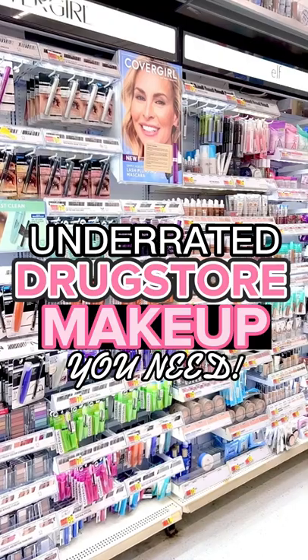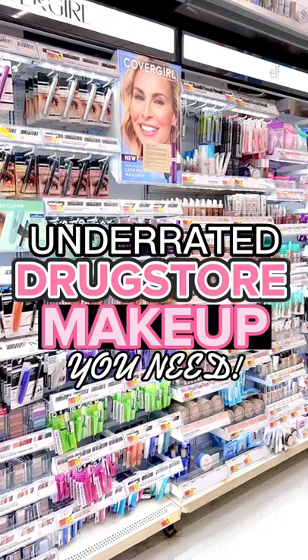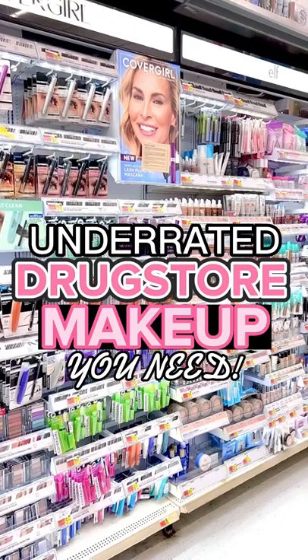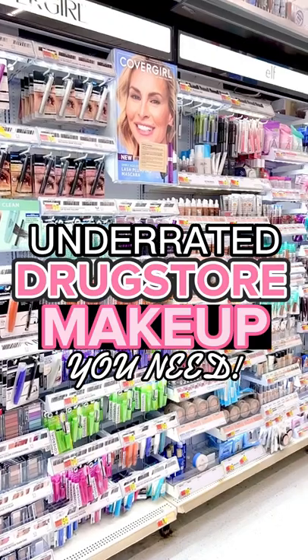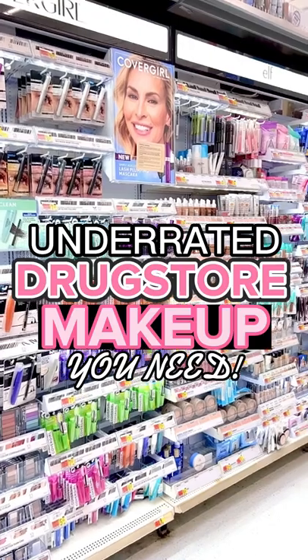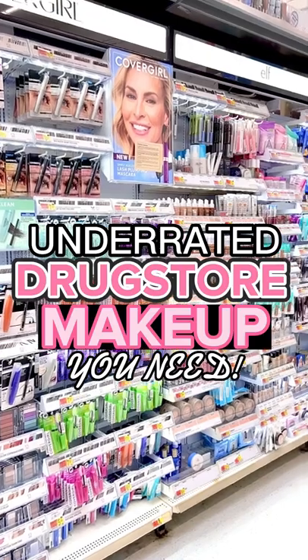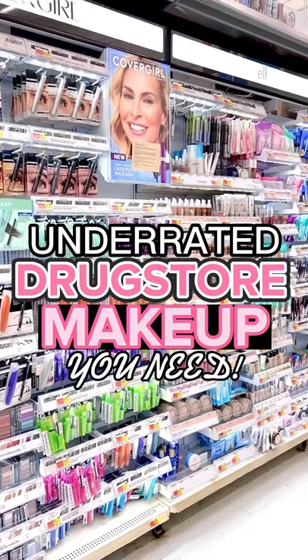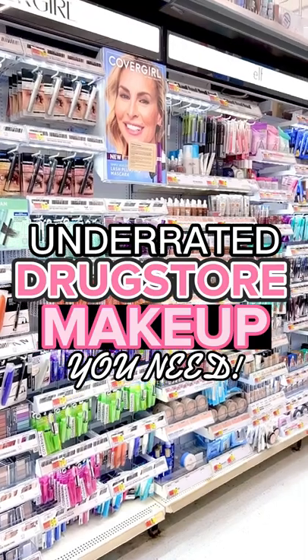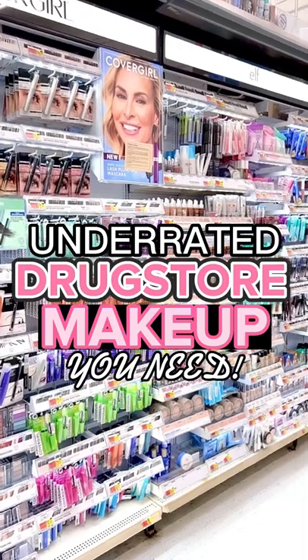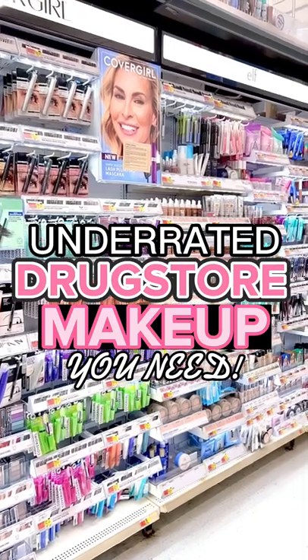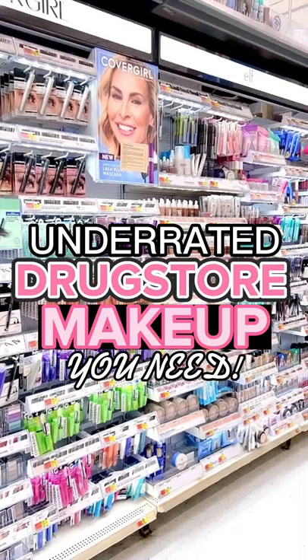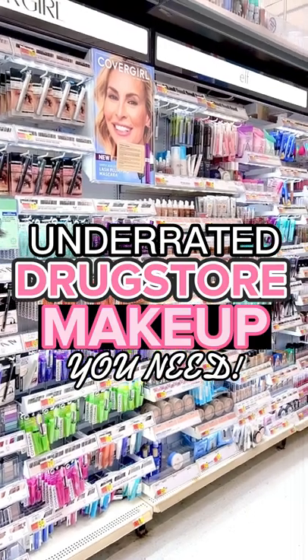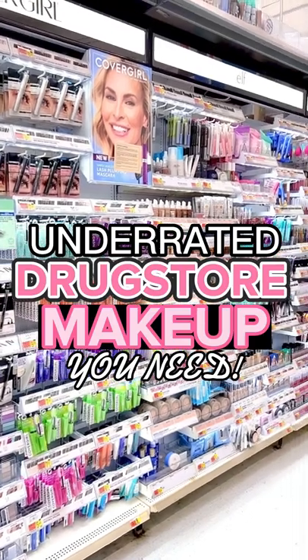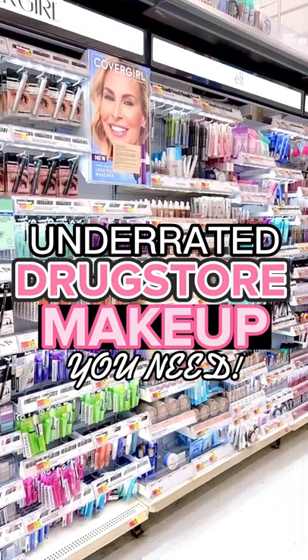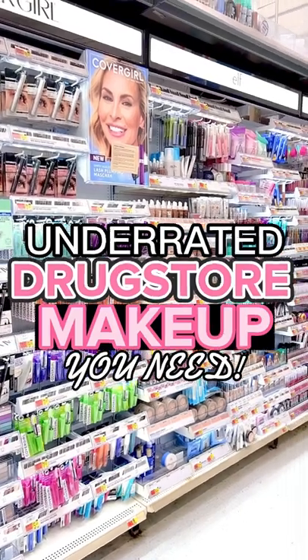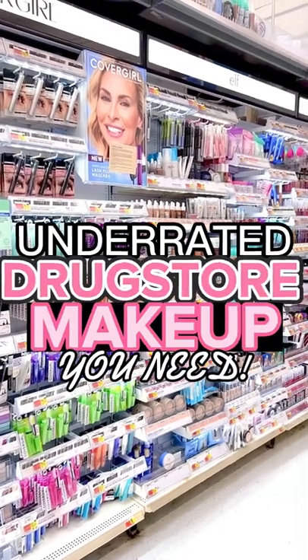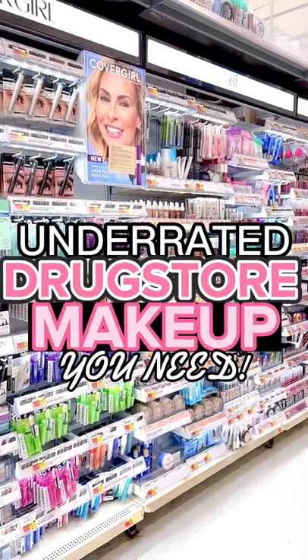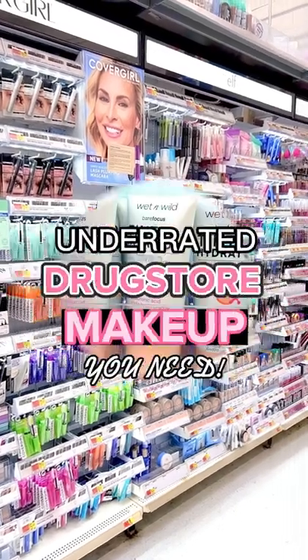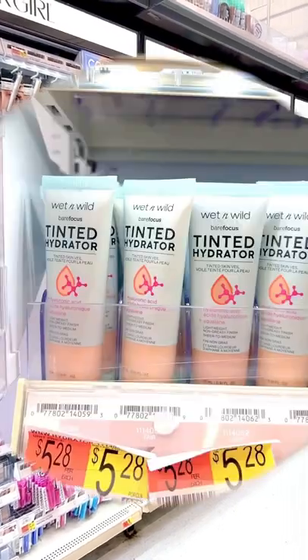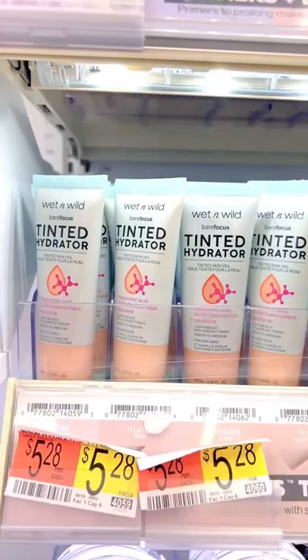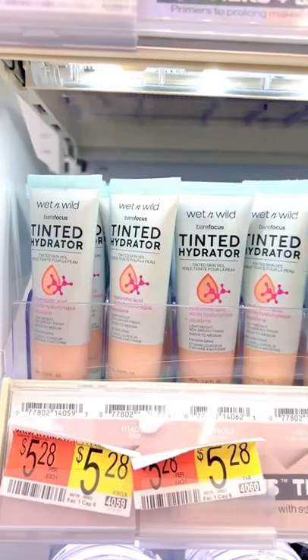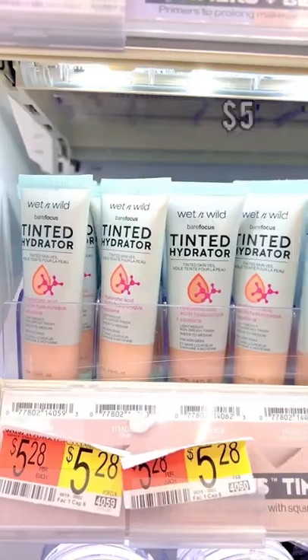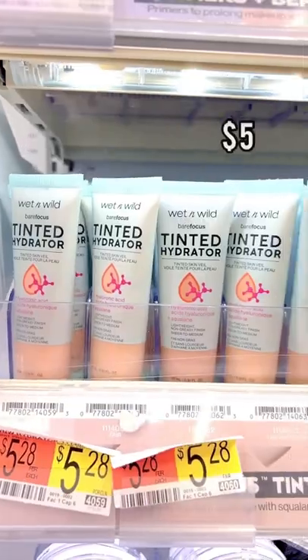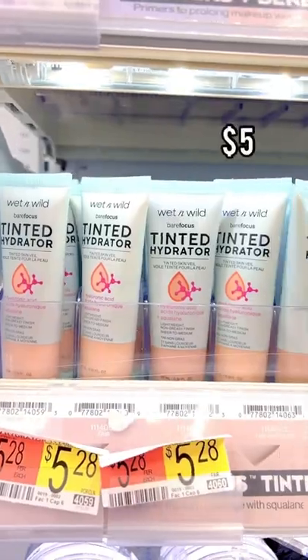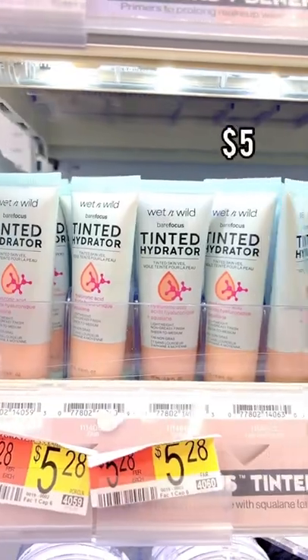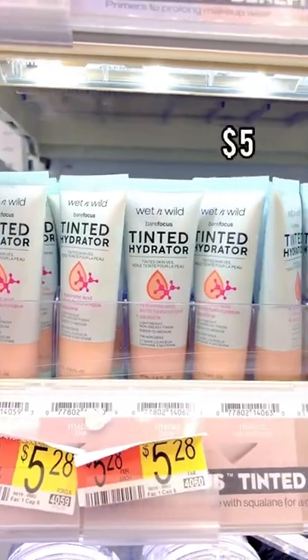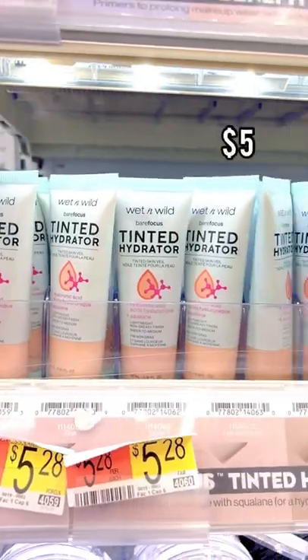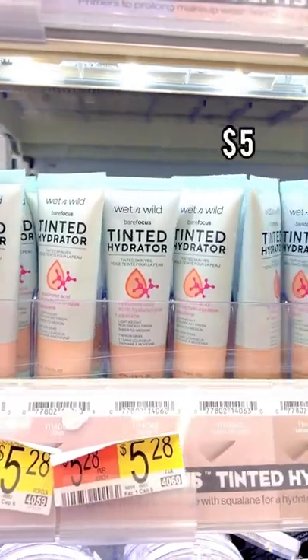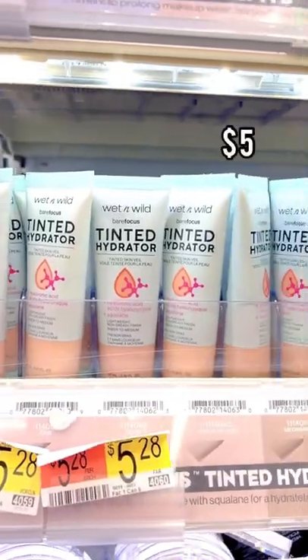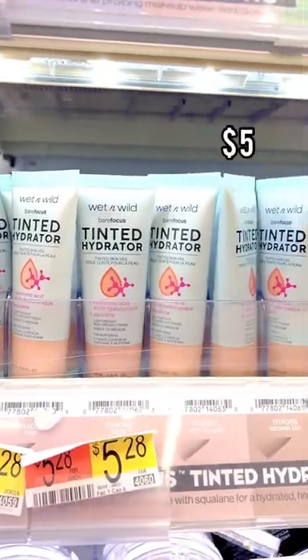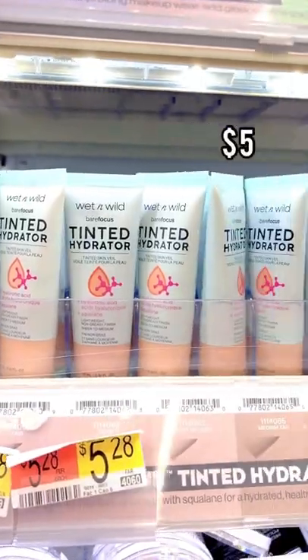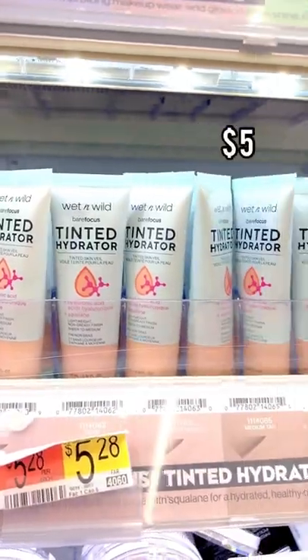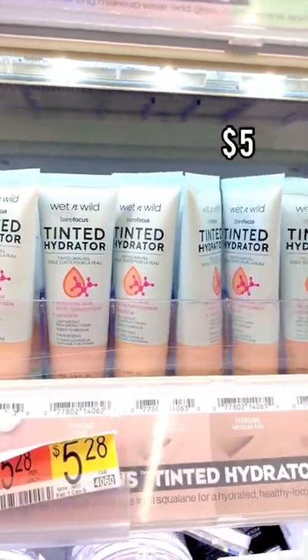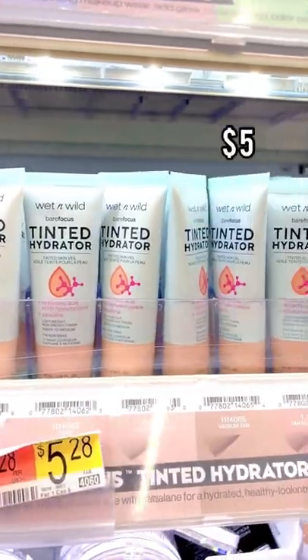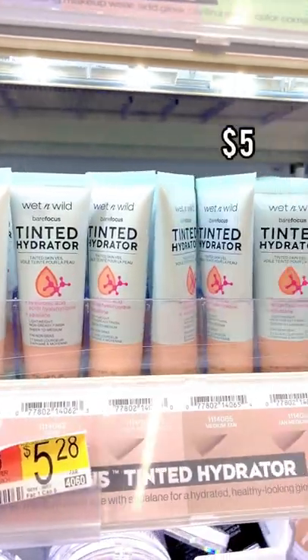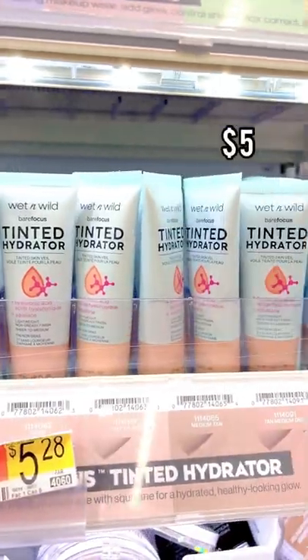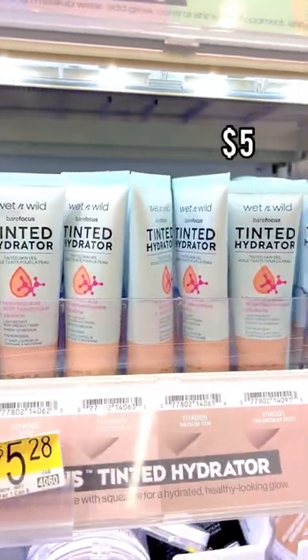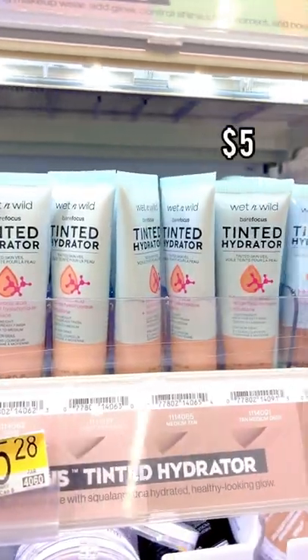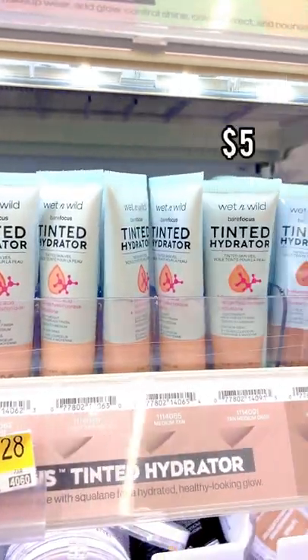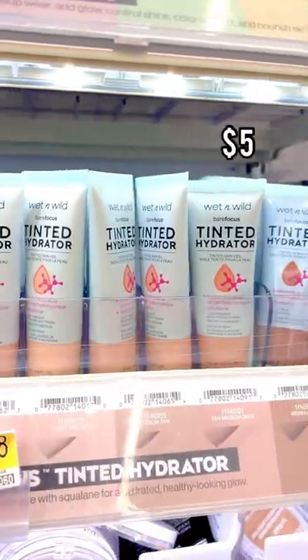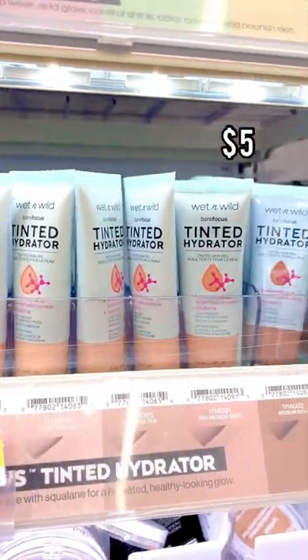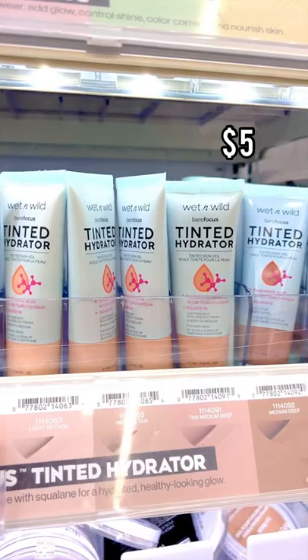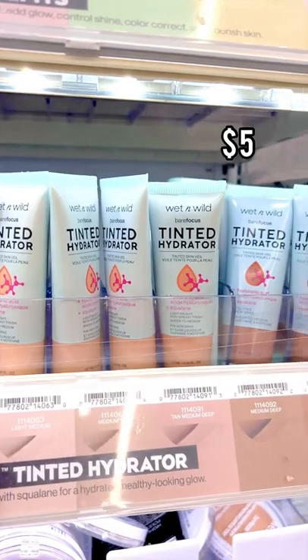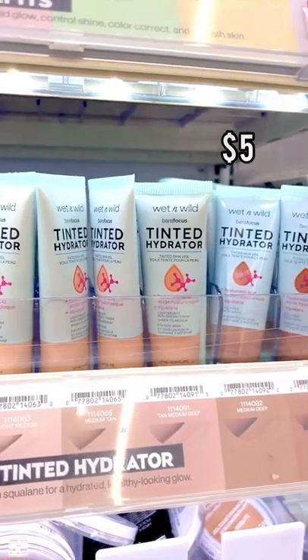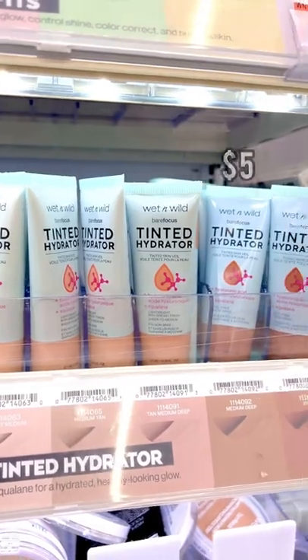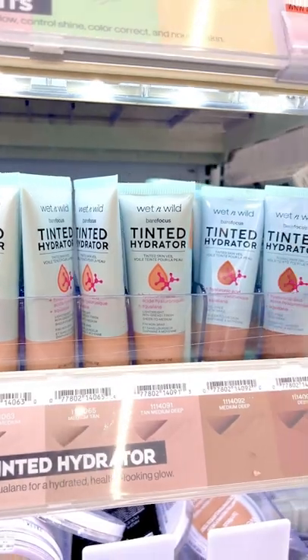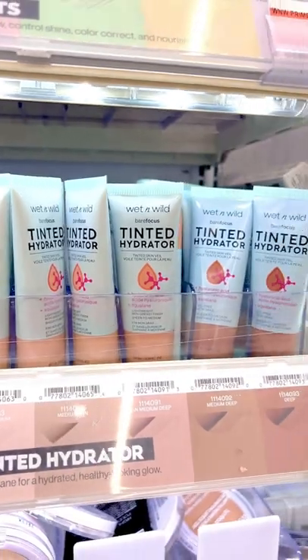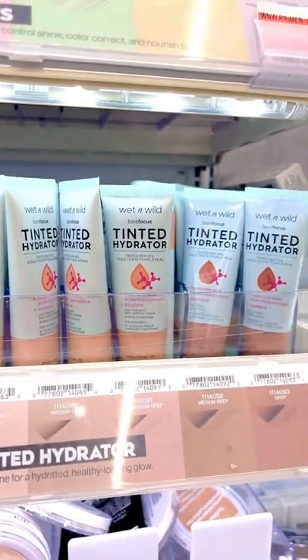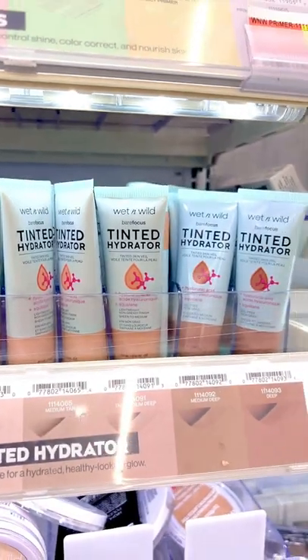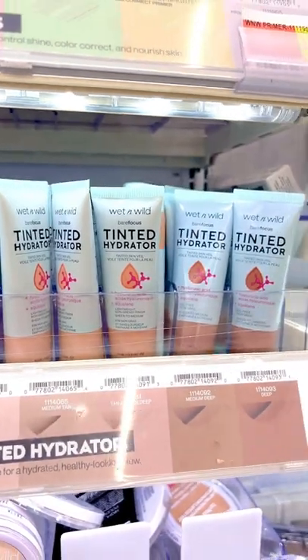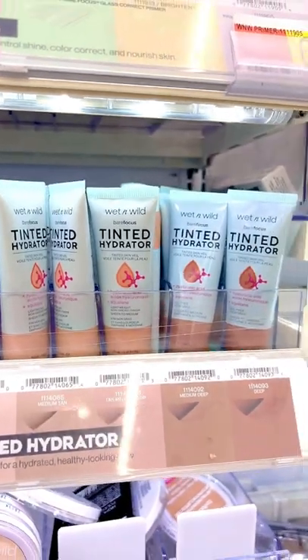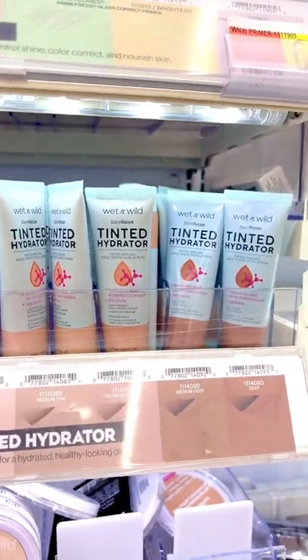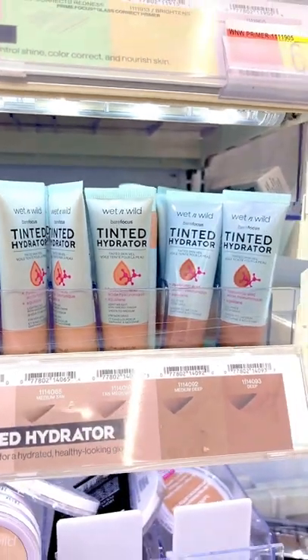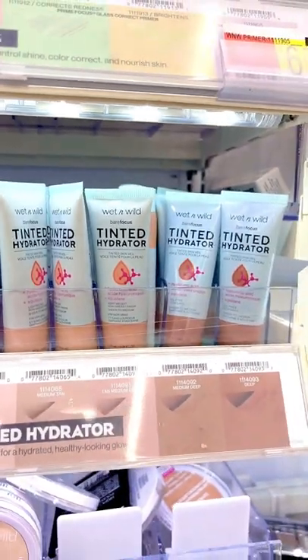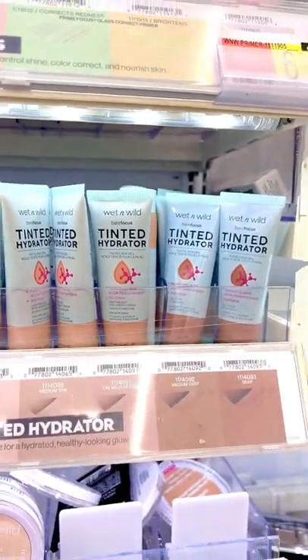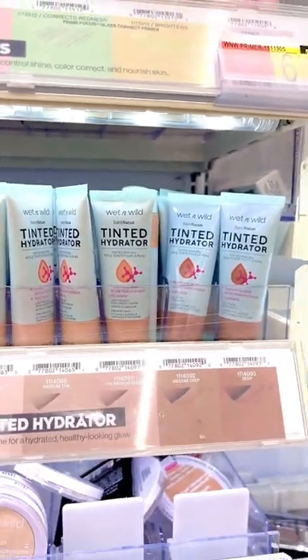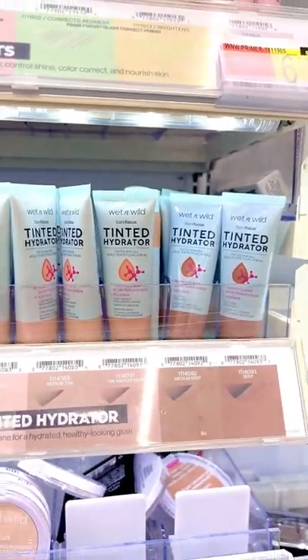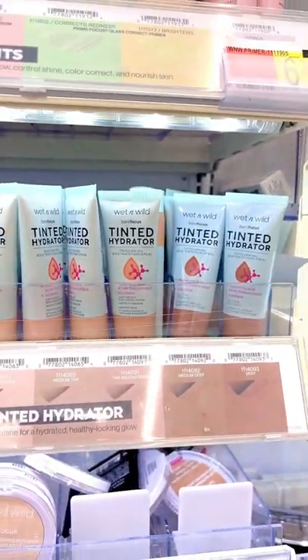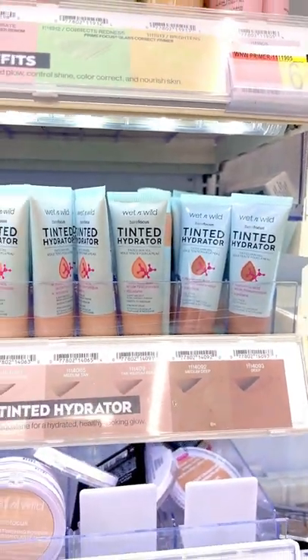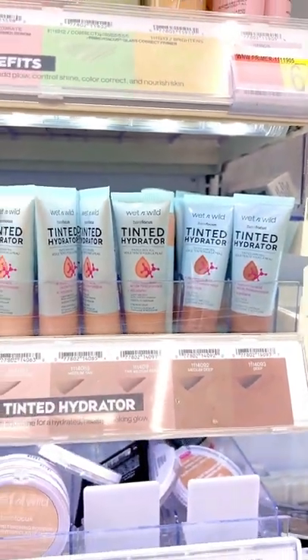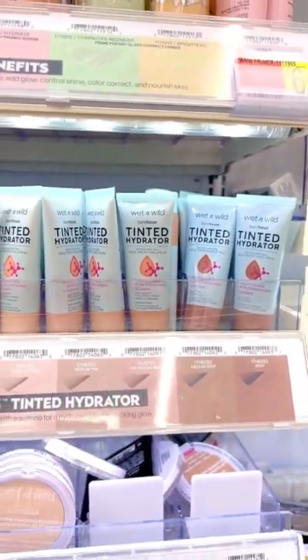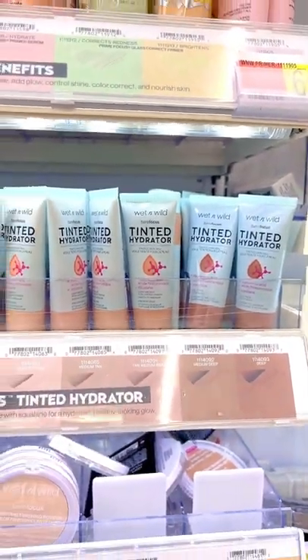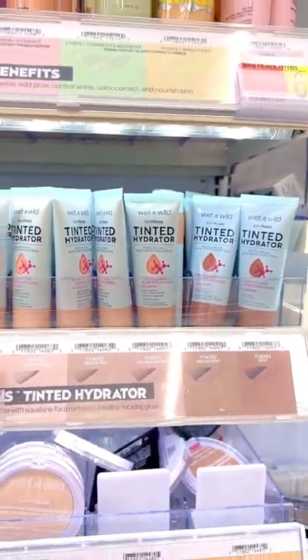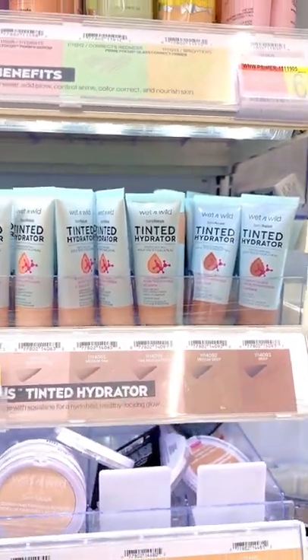Underrated drugstore makeup products you need? Let's go! If you haven't tried the Wet n Wild Tinted Hydrator yet, you are missing out. This is $5 and looks stunning on the skin.